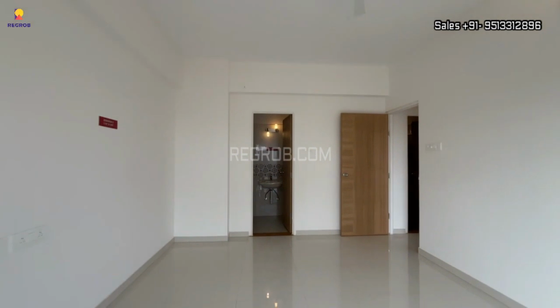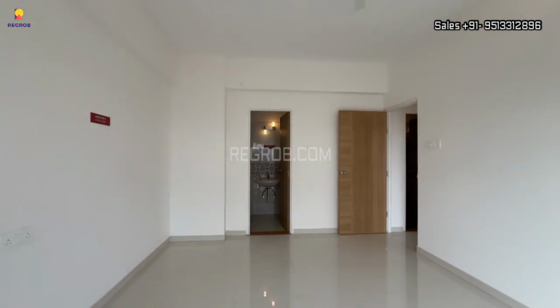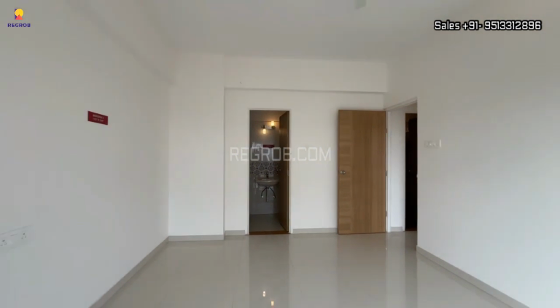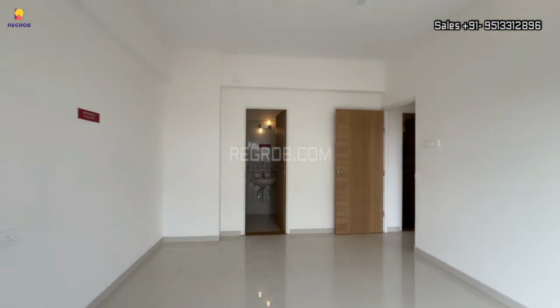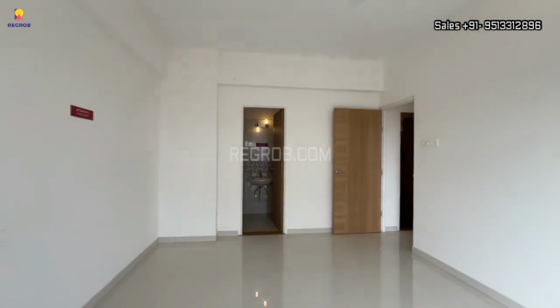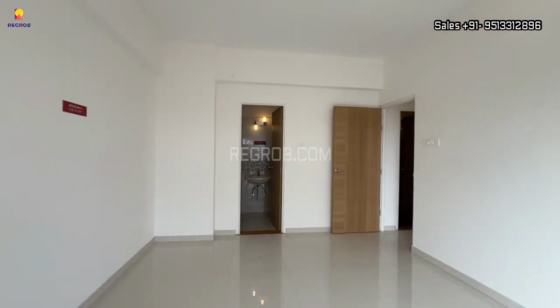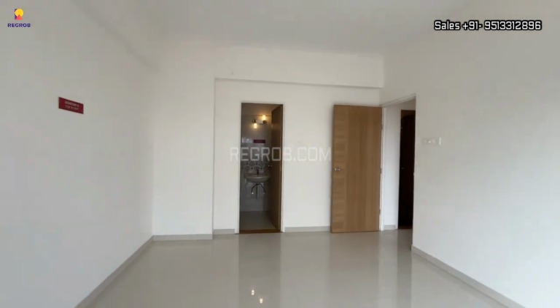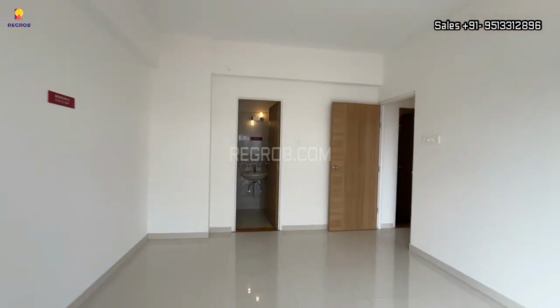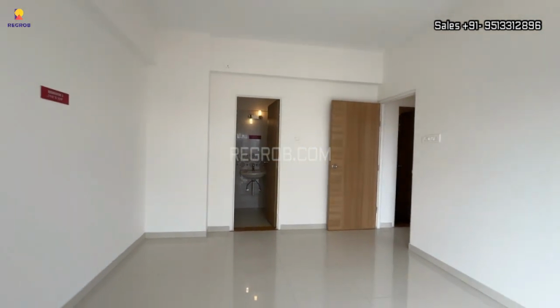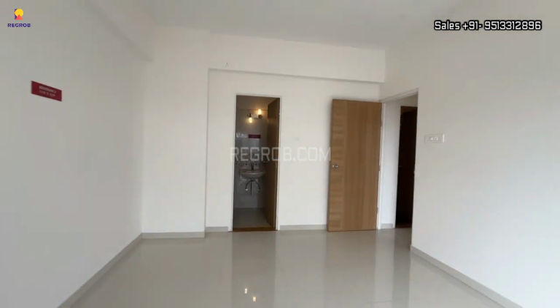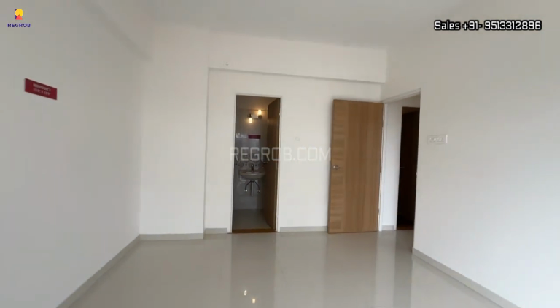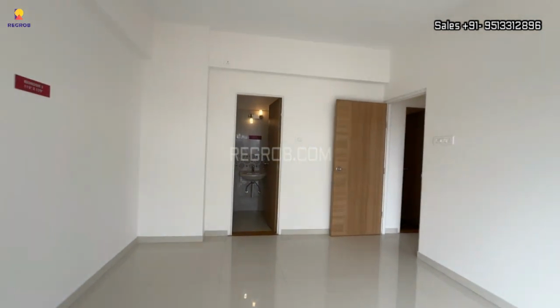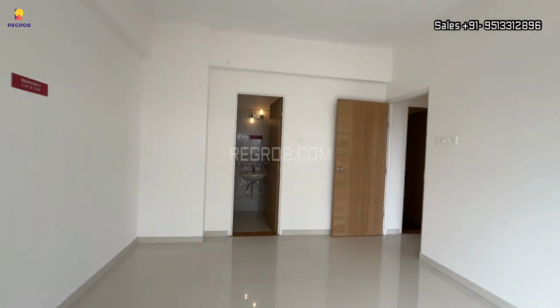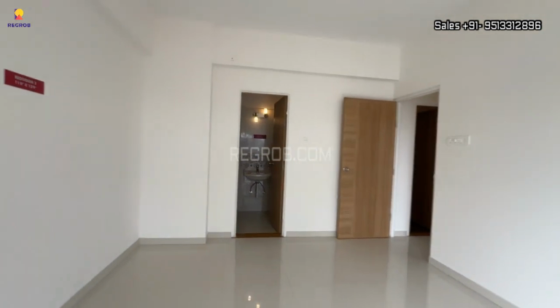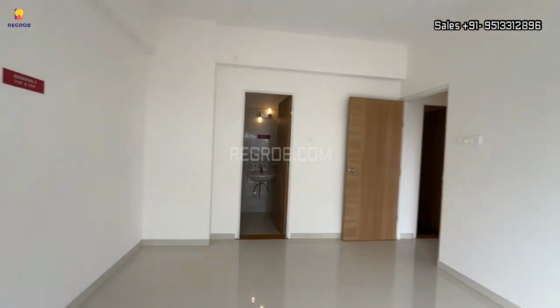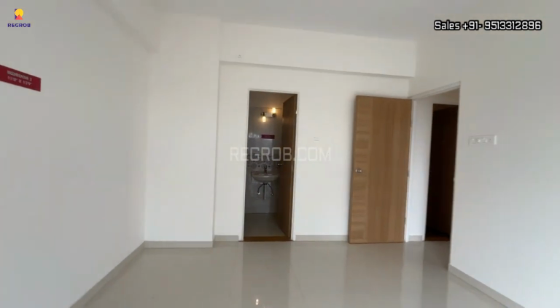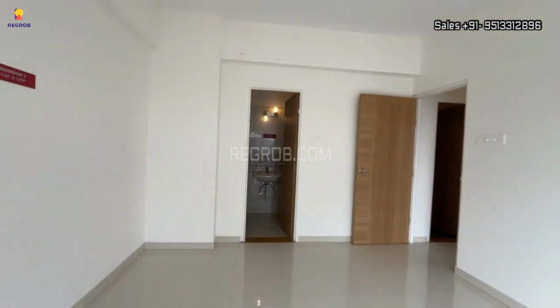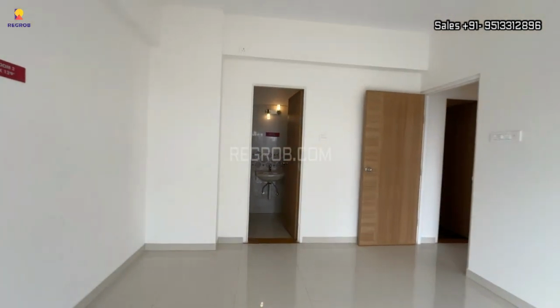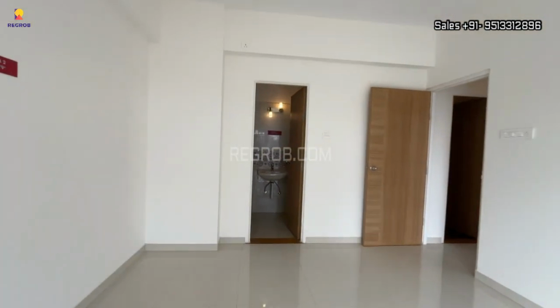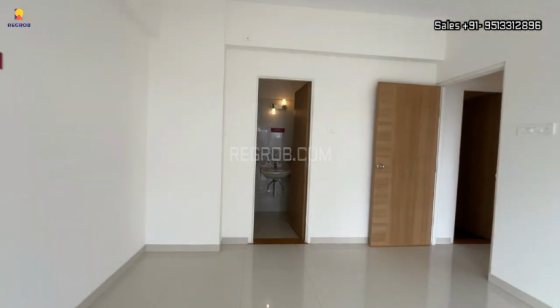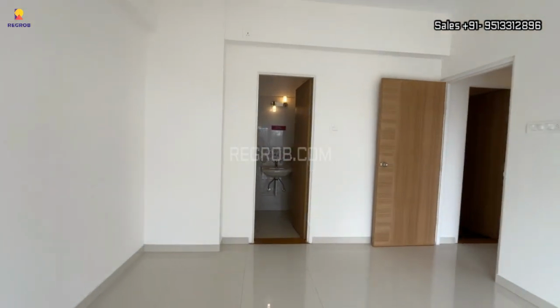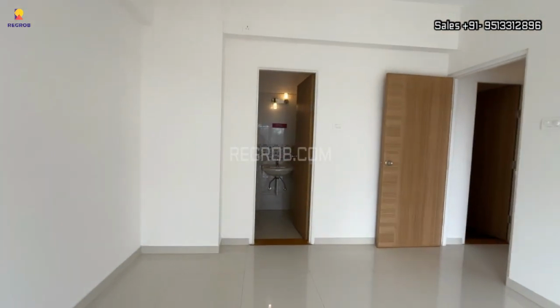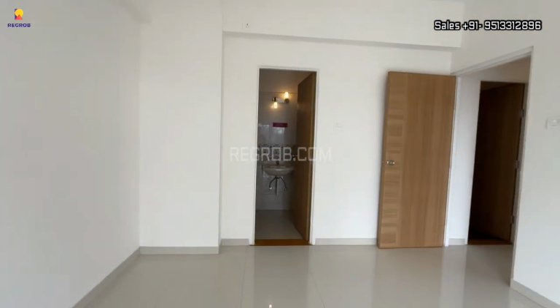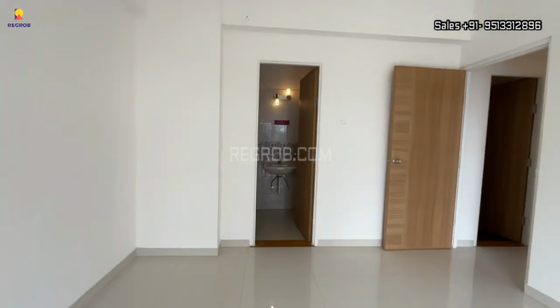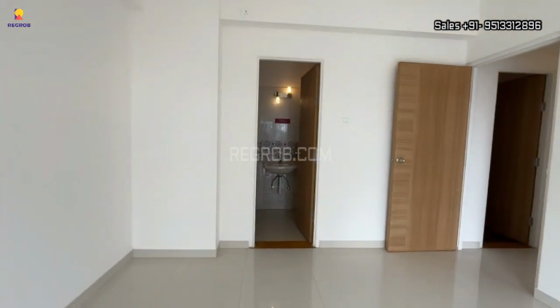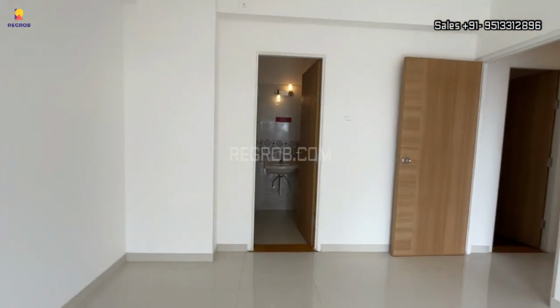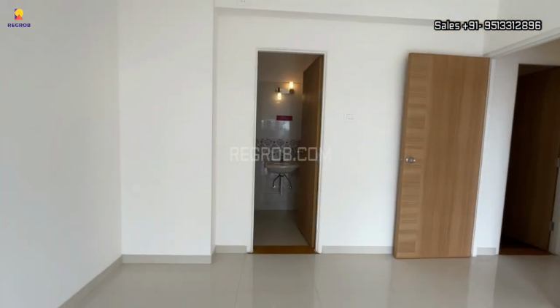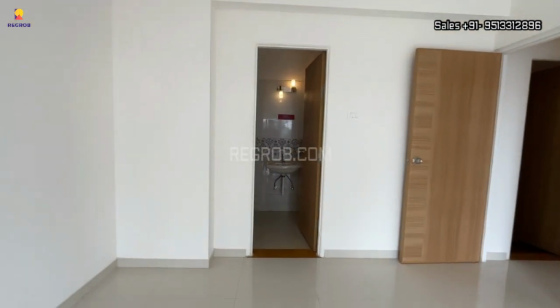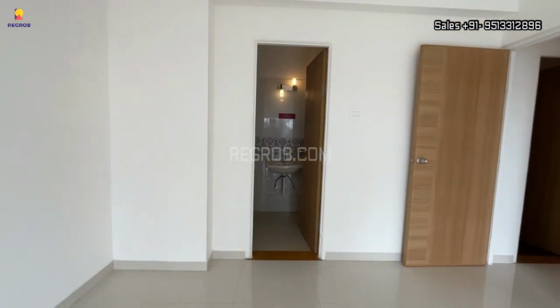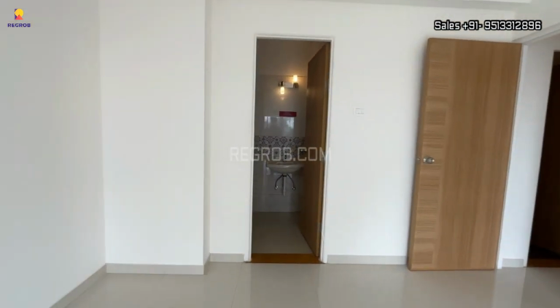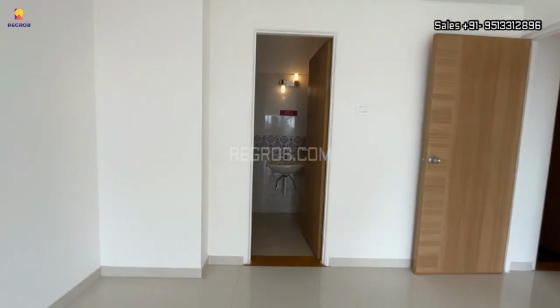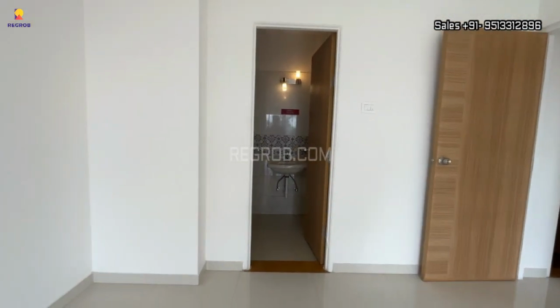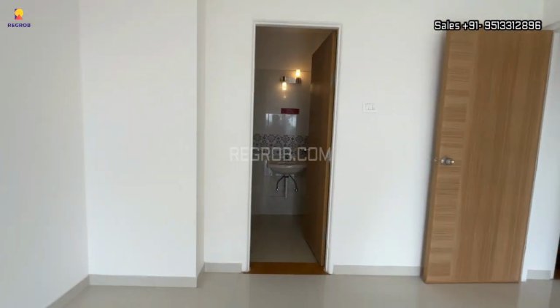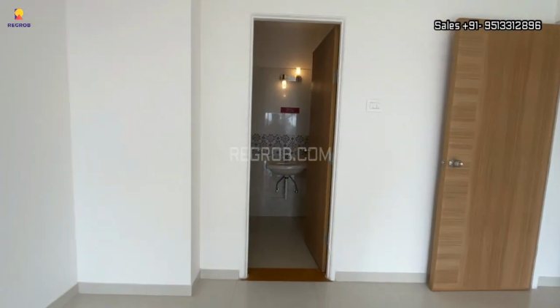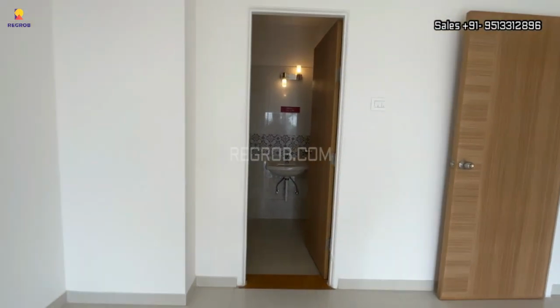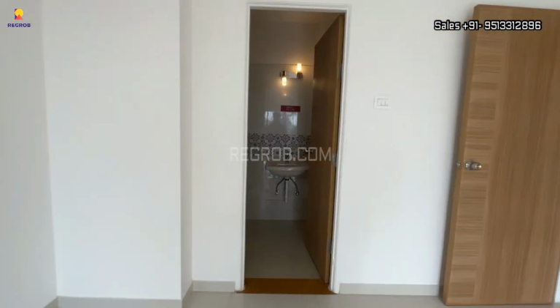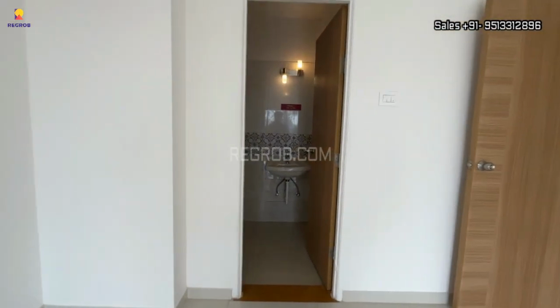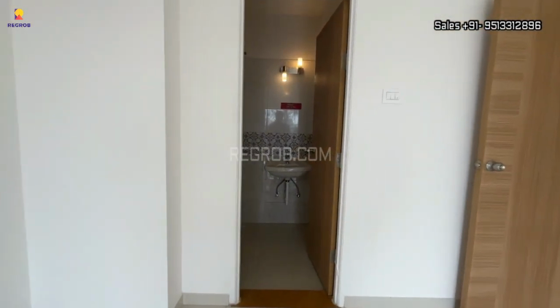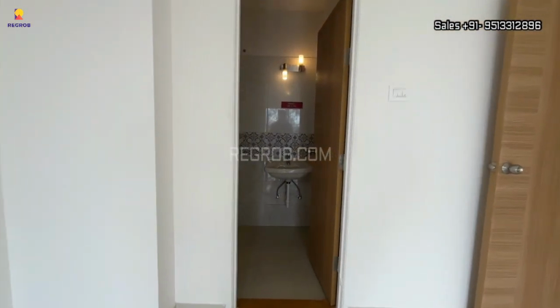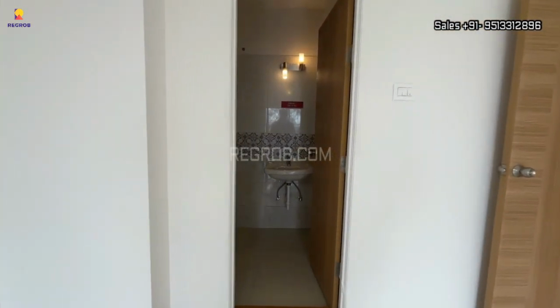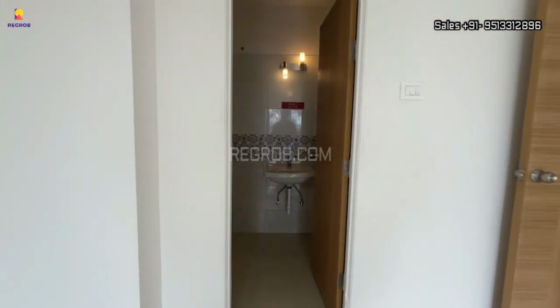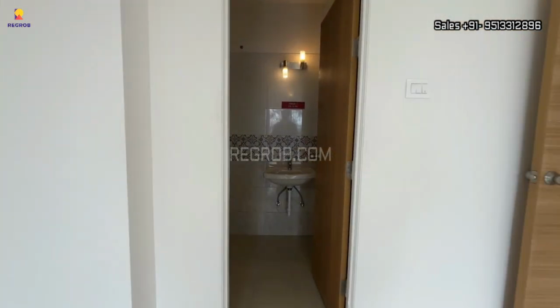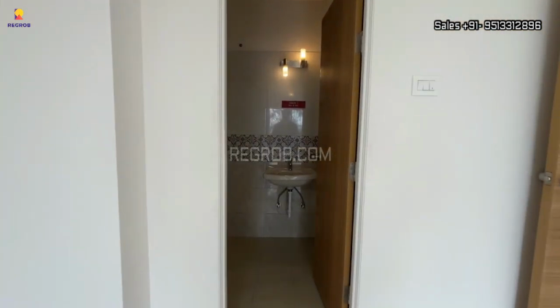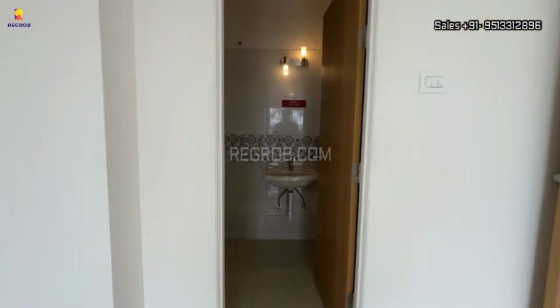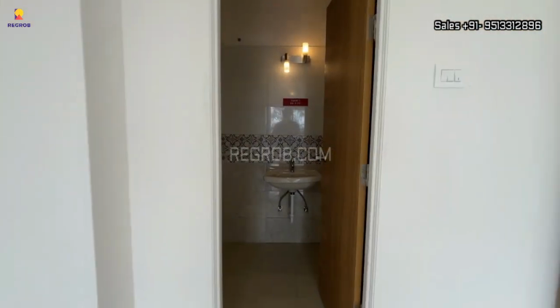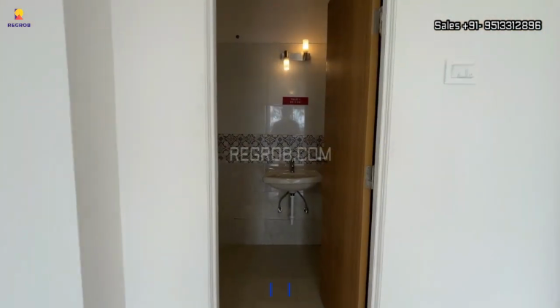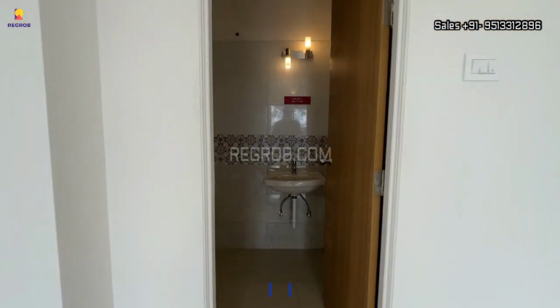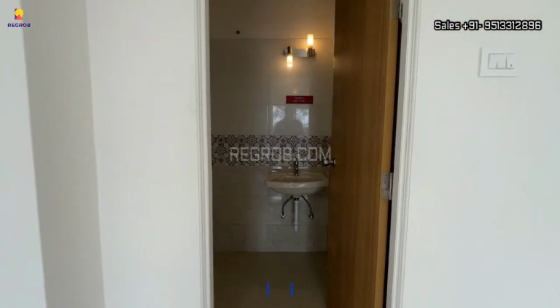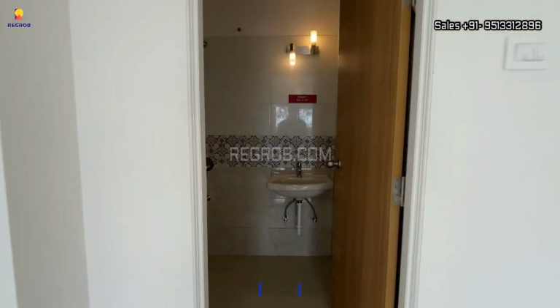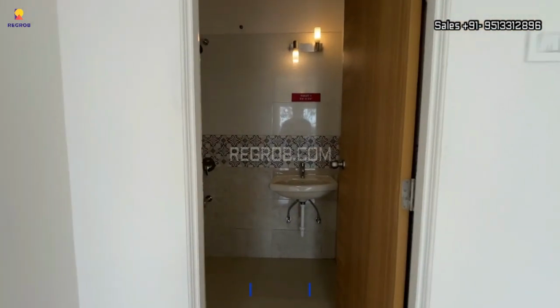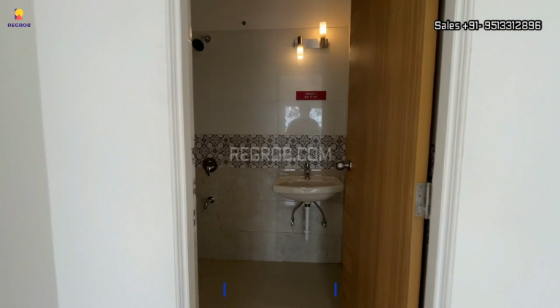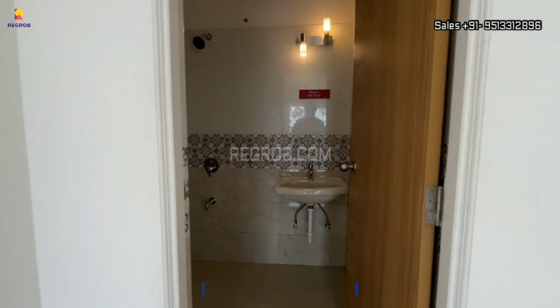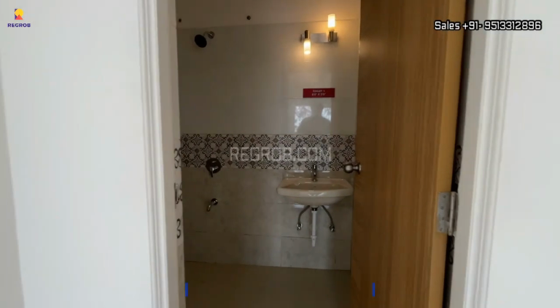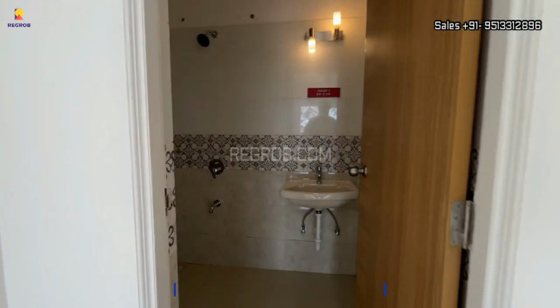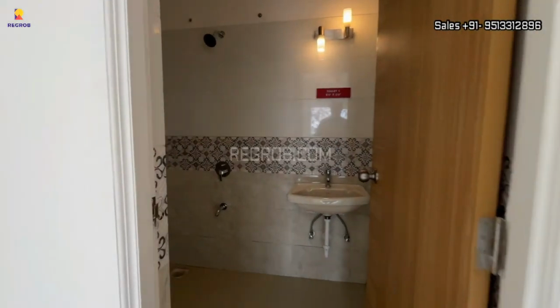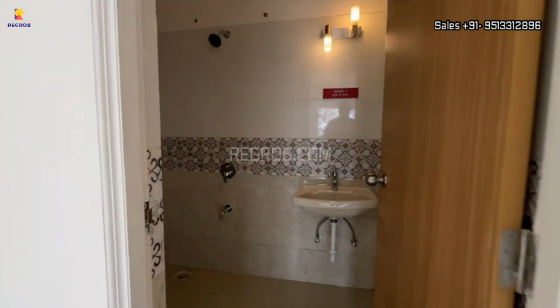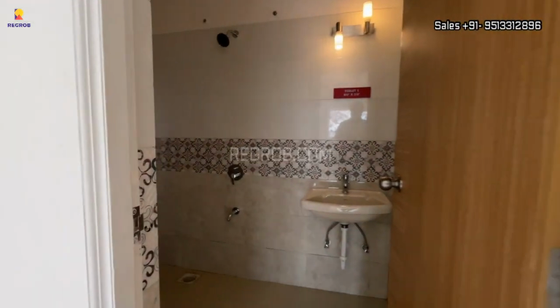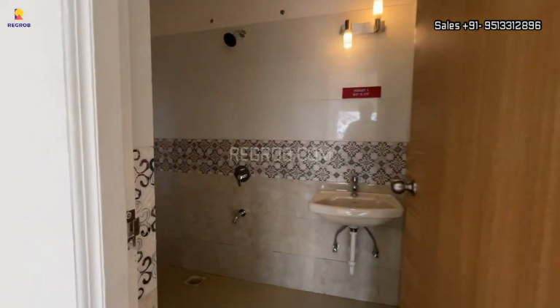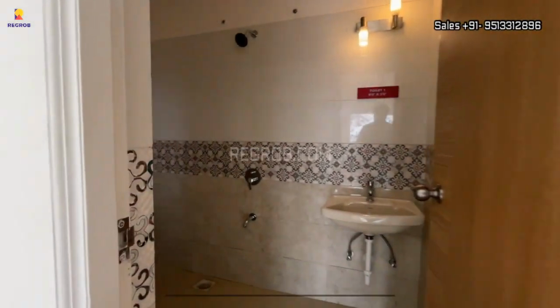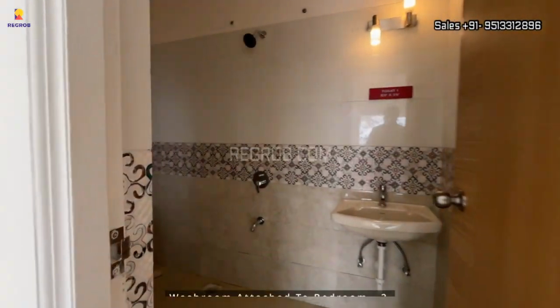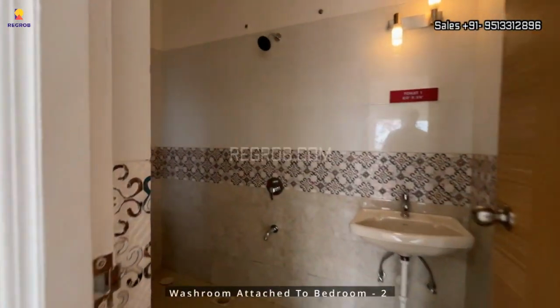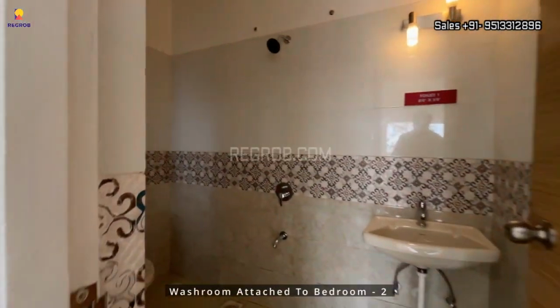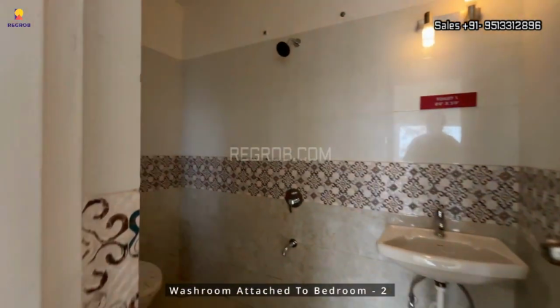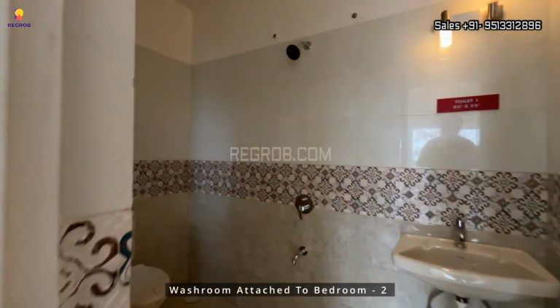This is the master bedroom of this 2BHK flat, and the room also has an attached washroom.